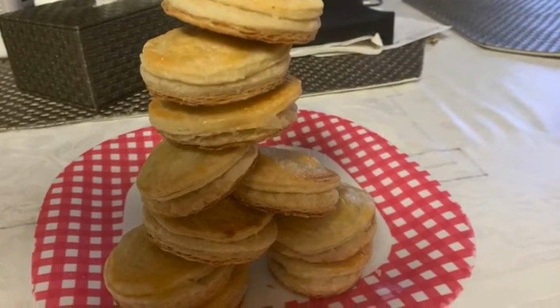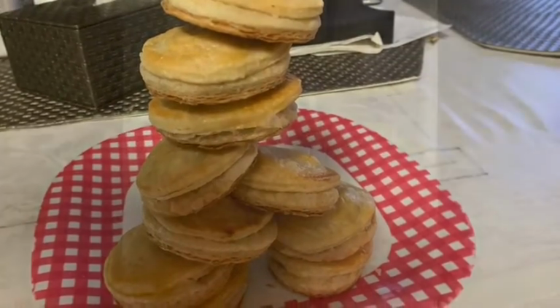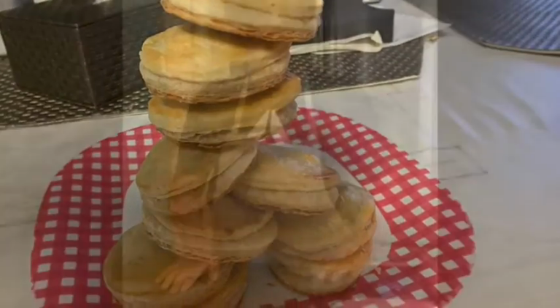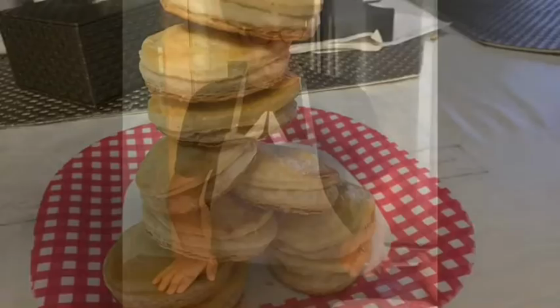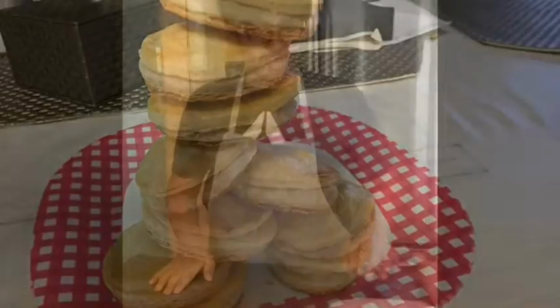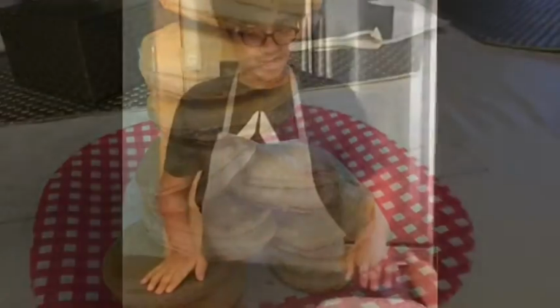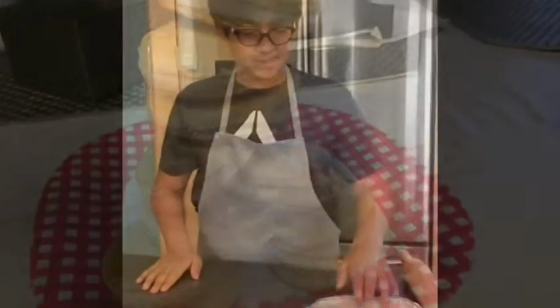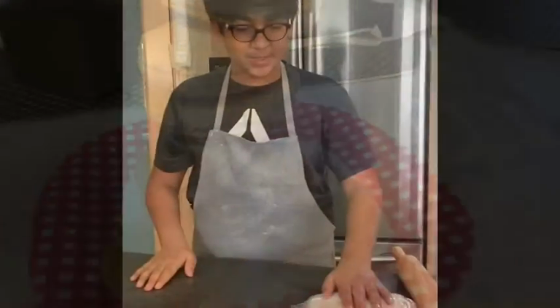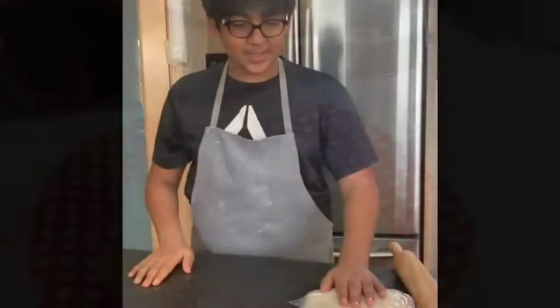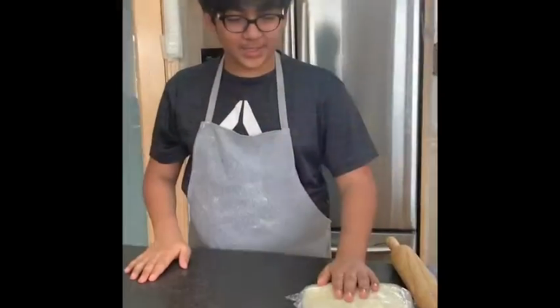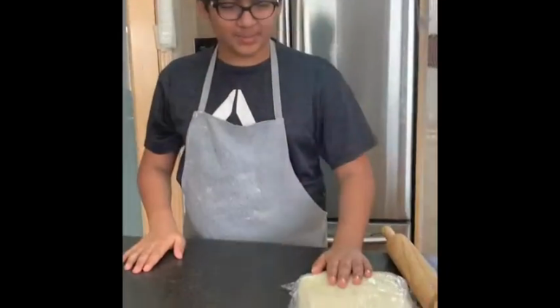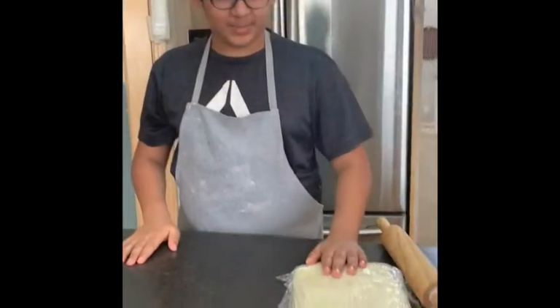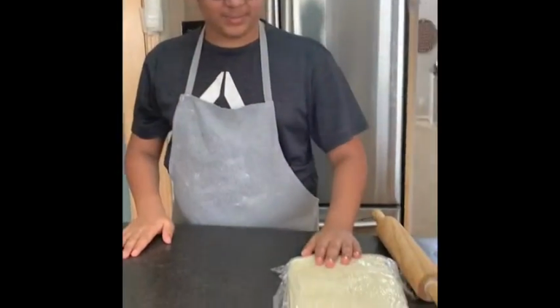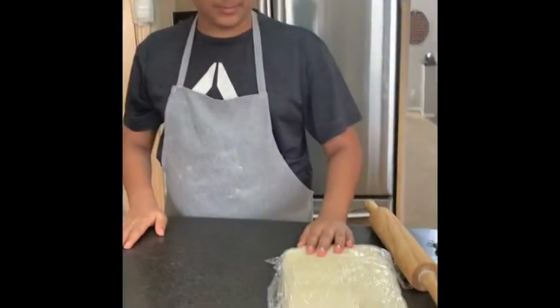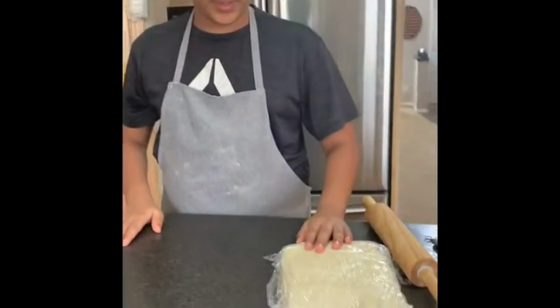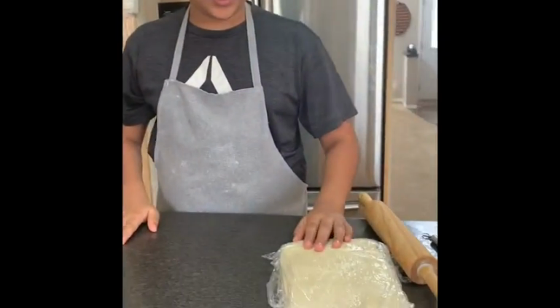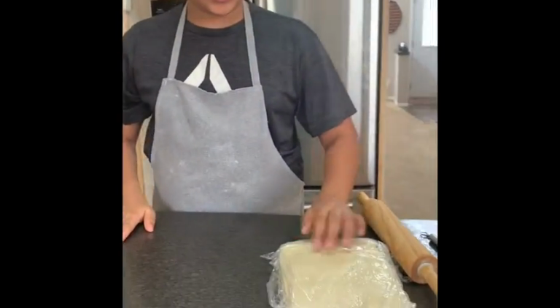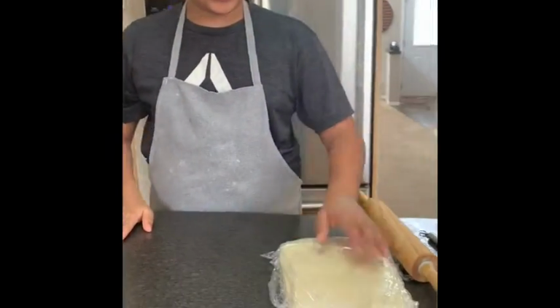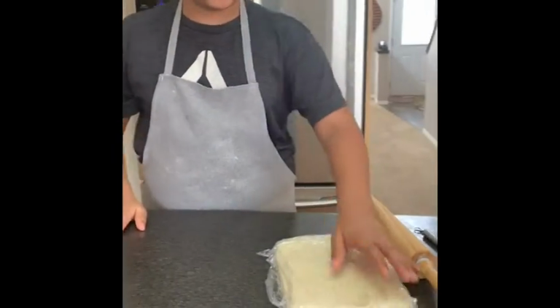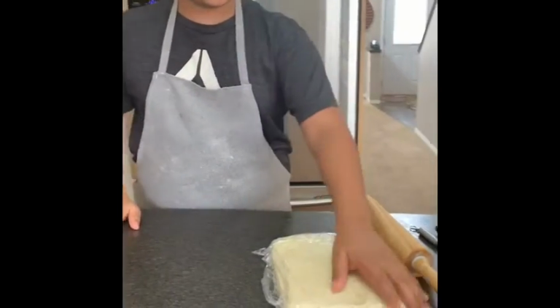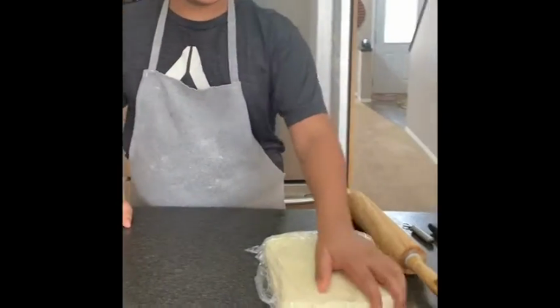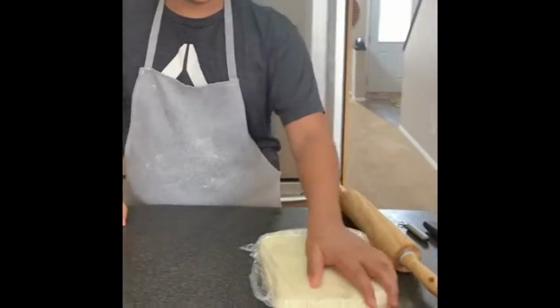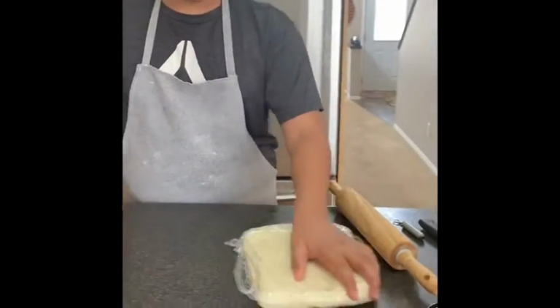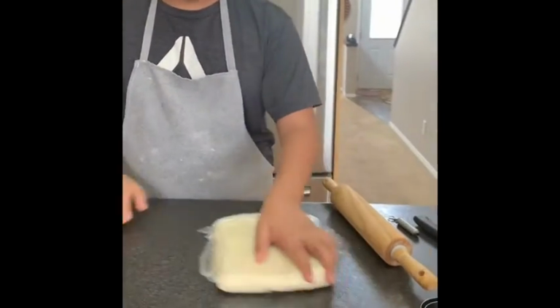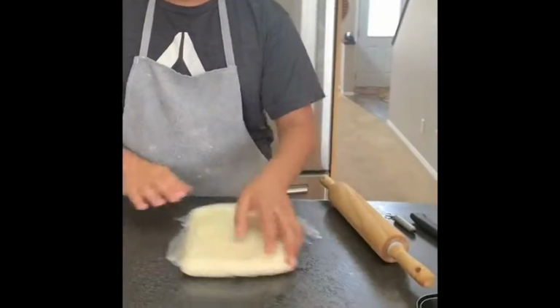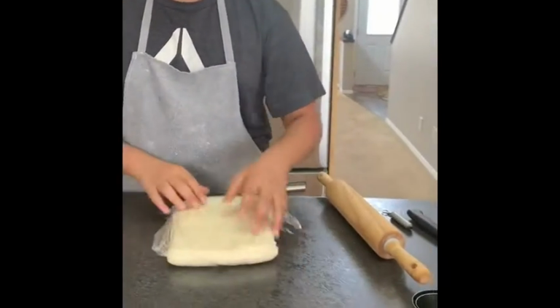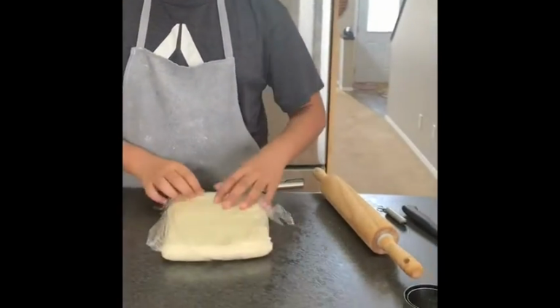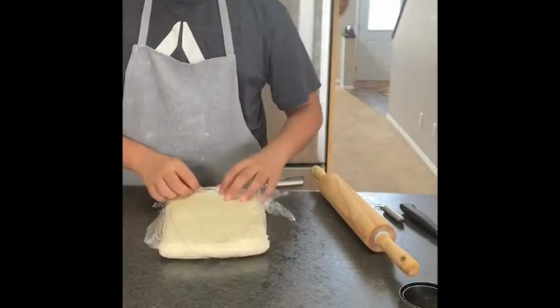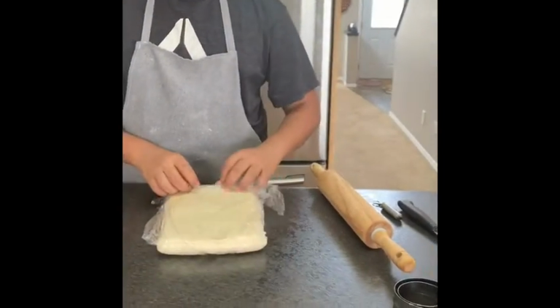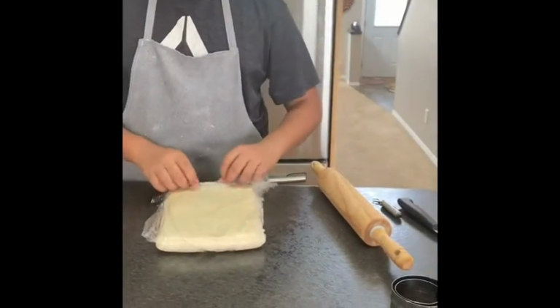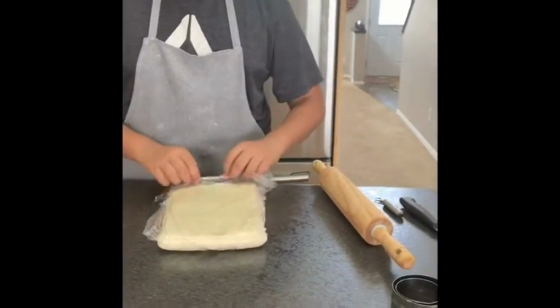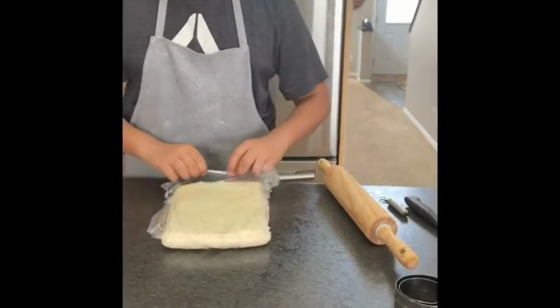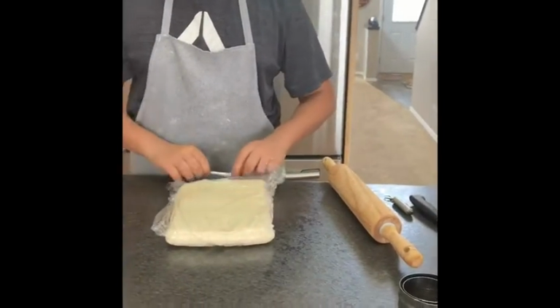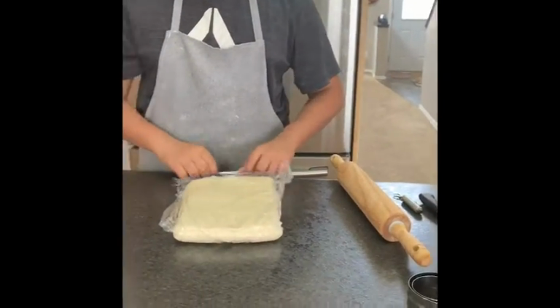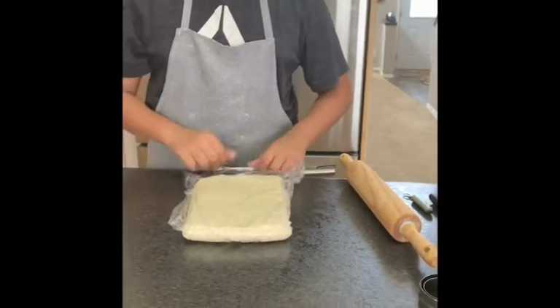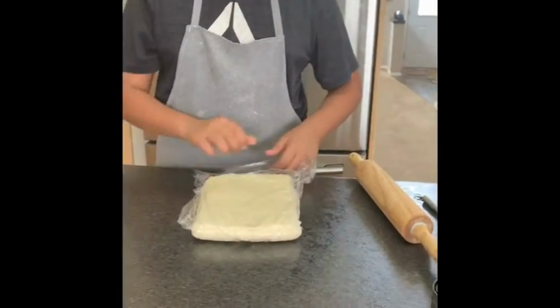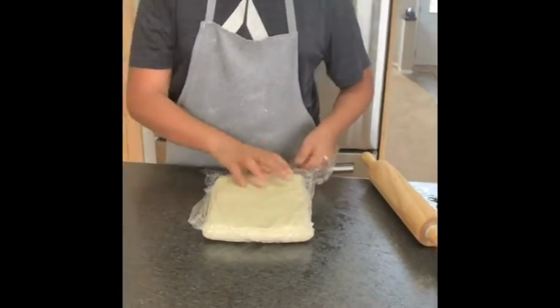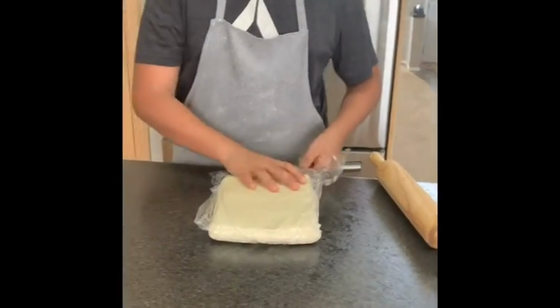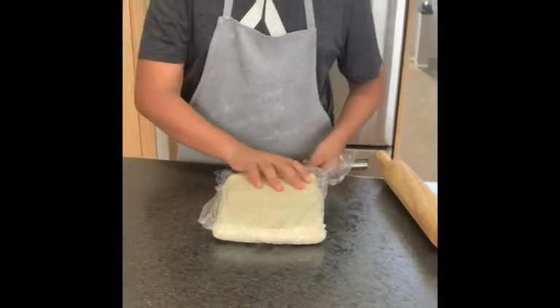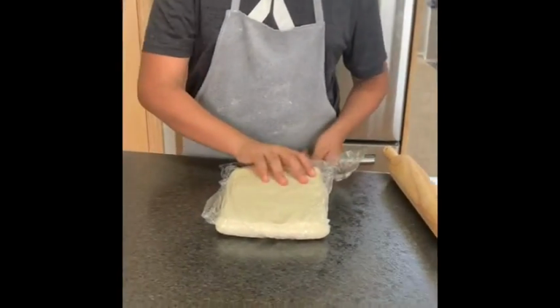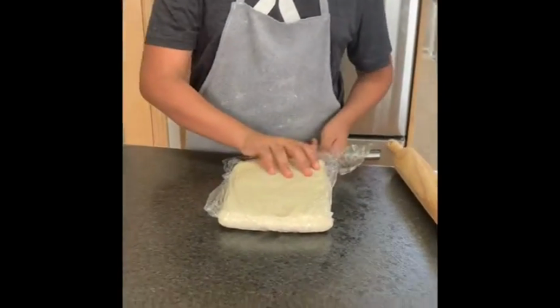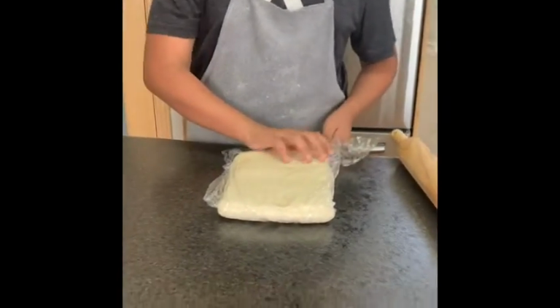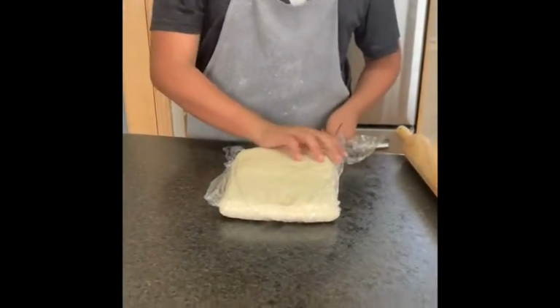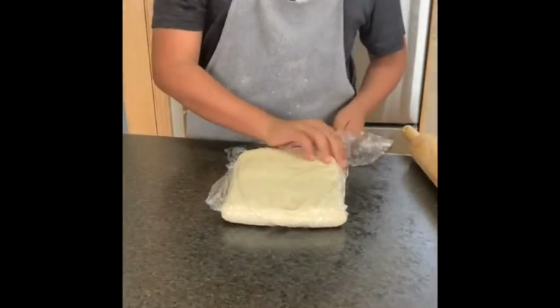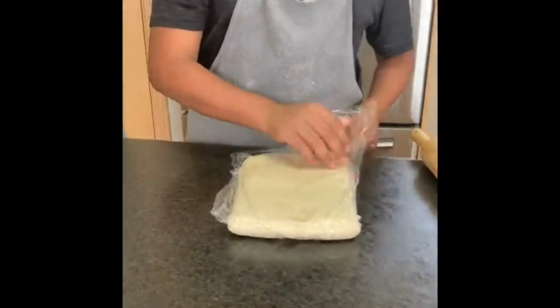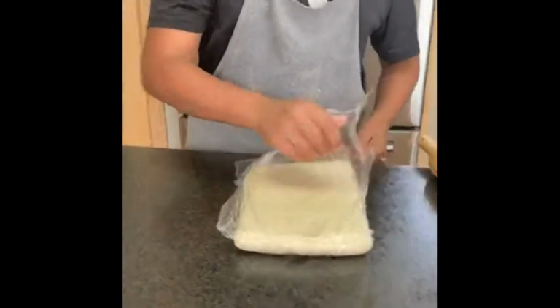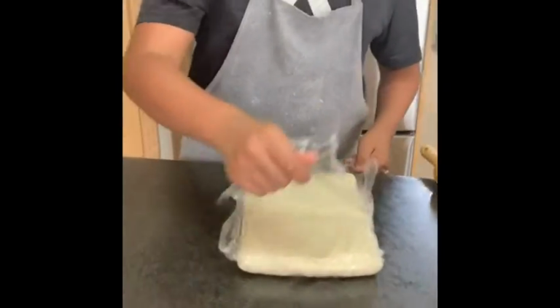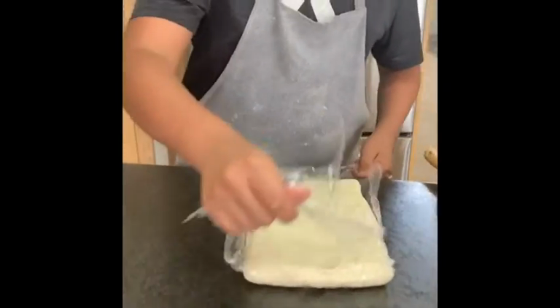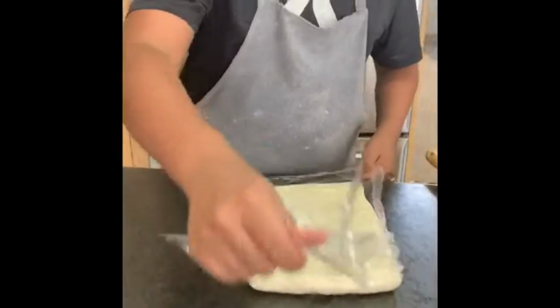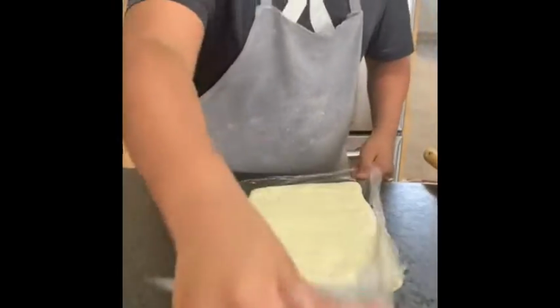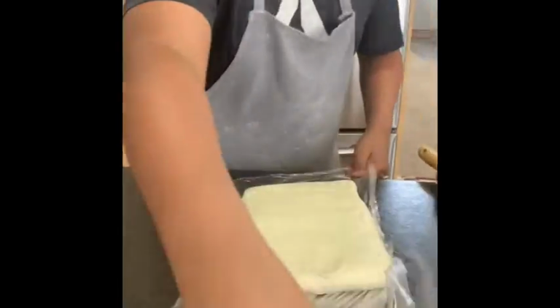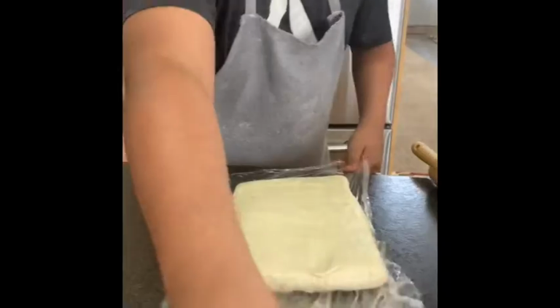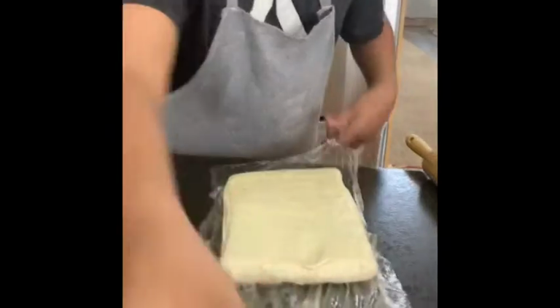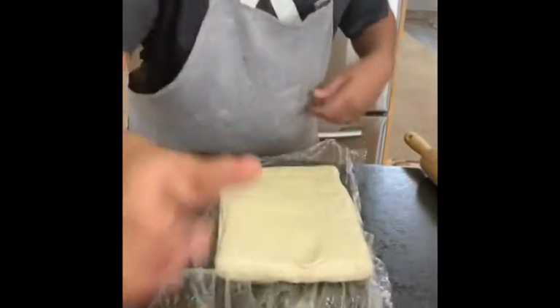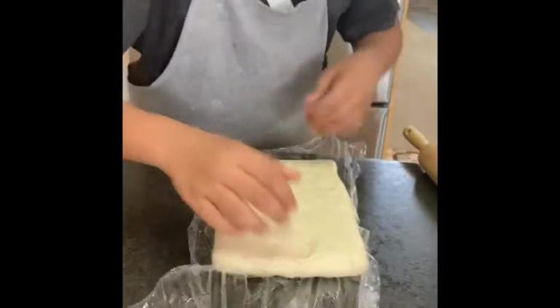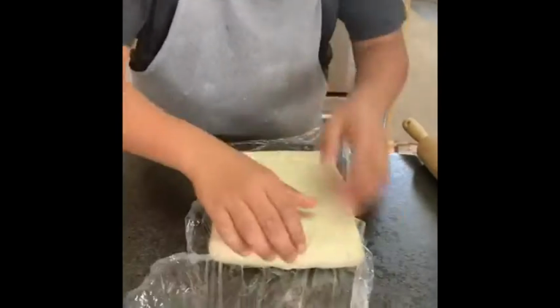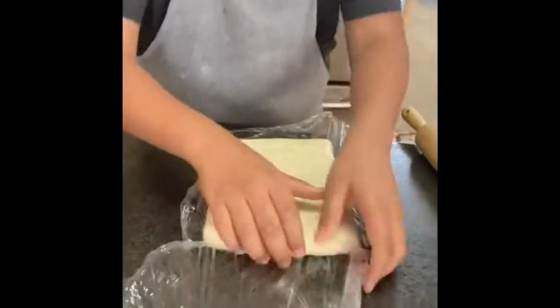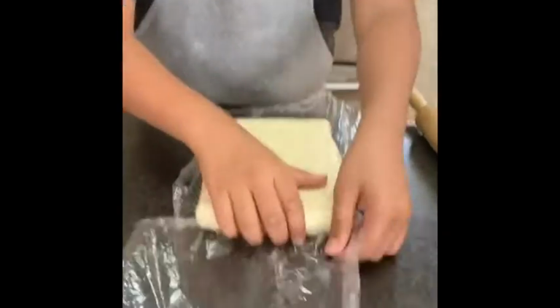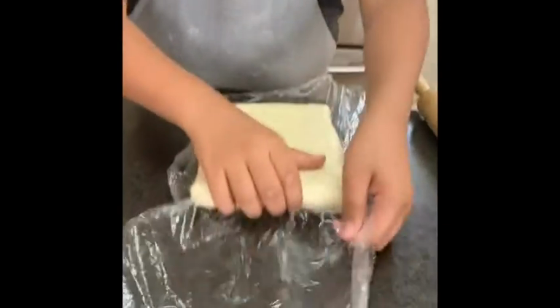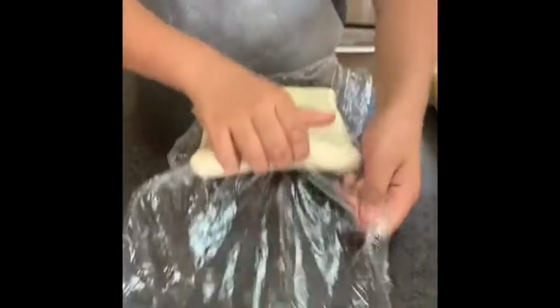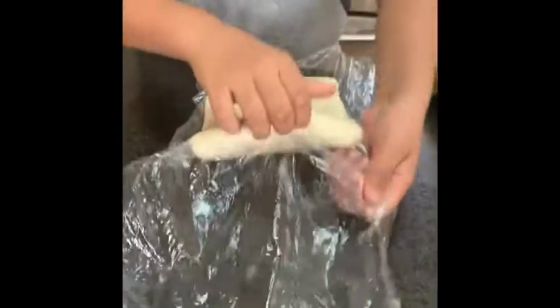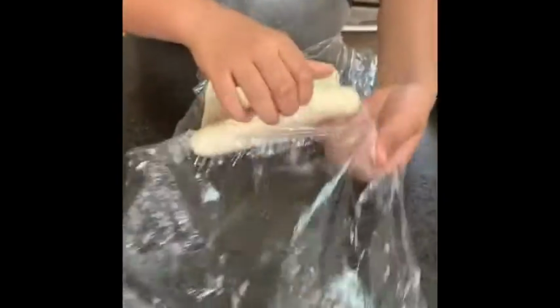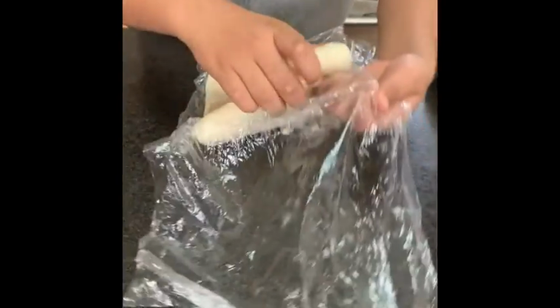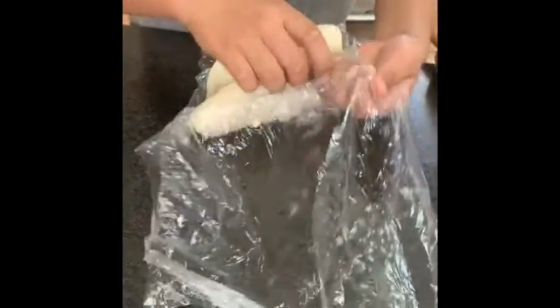I am making beef pastries, so here I have my homemade puff pastry dough and right now I'm just gonna roll it out.